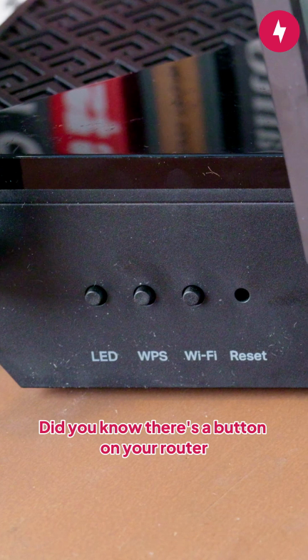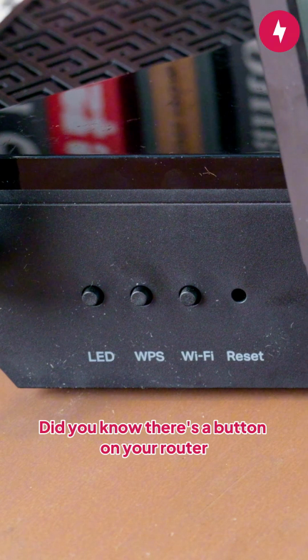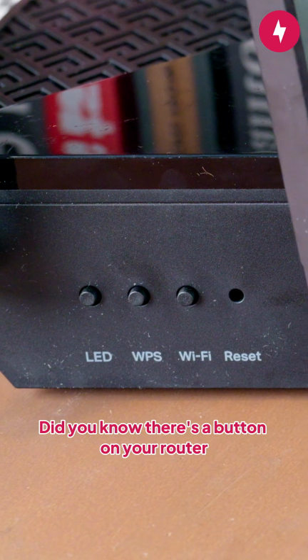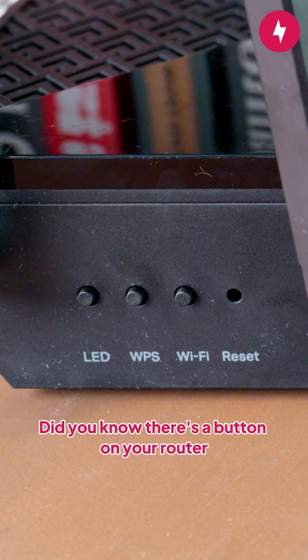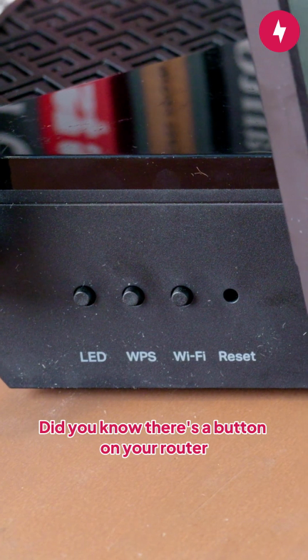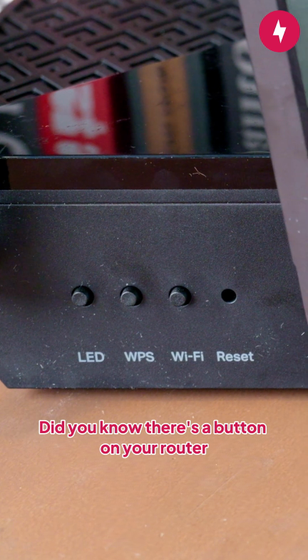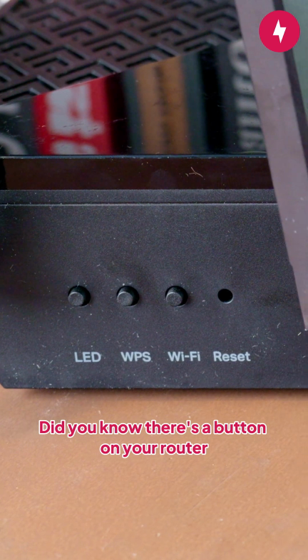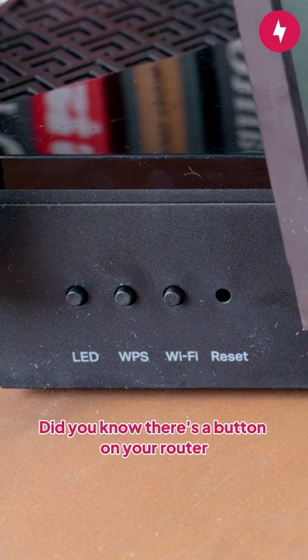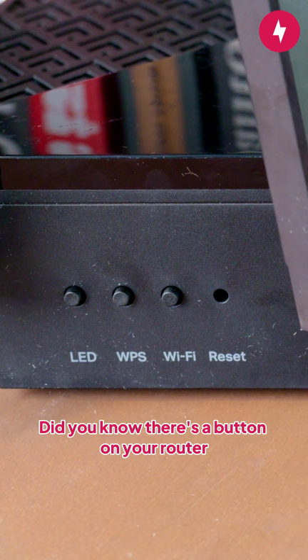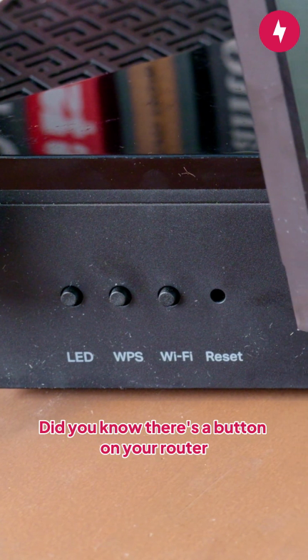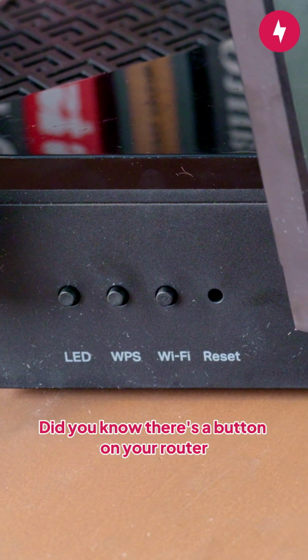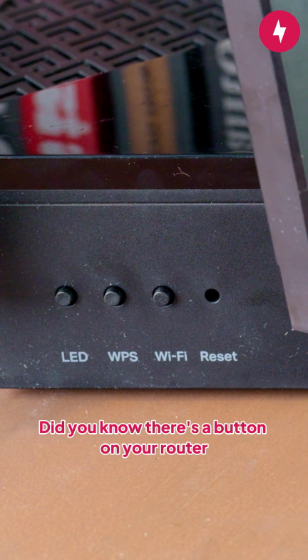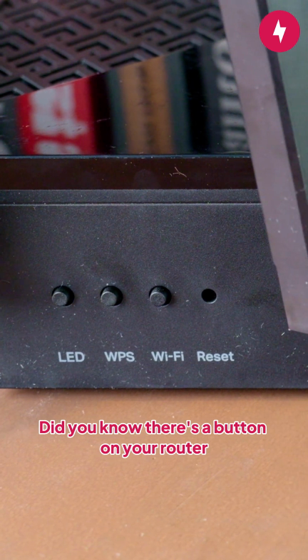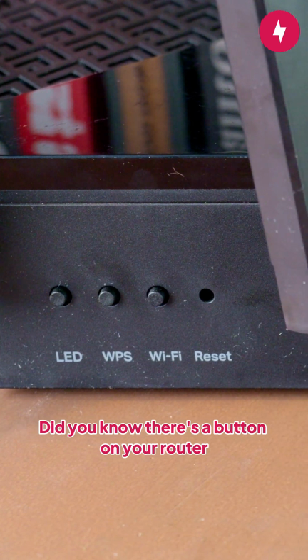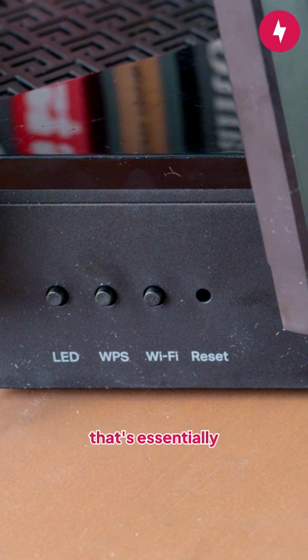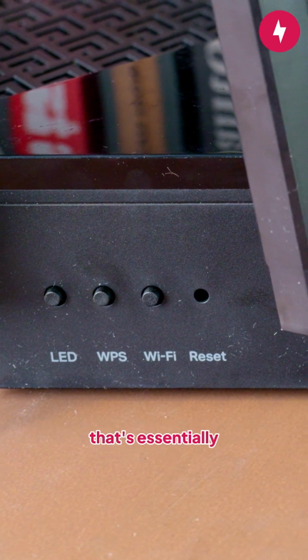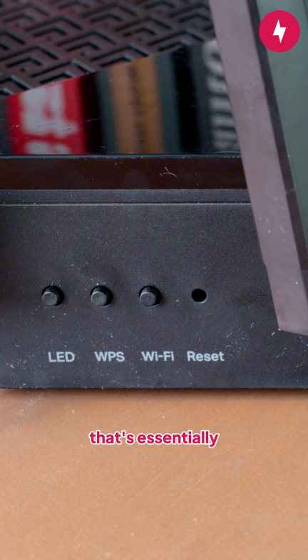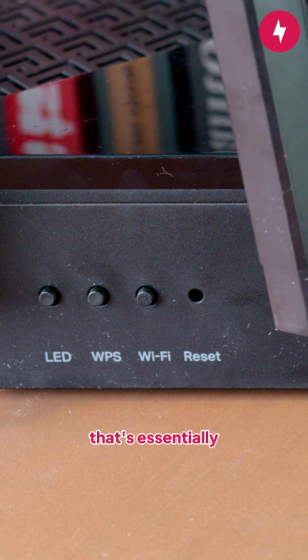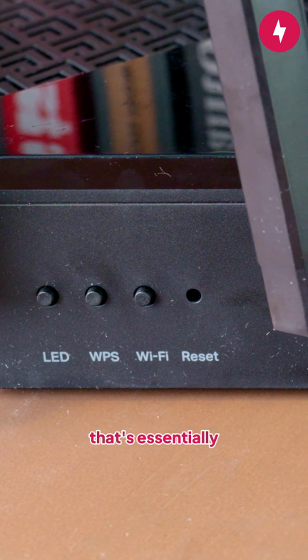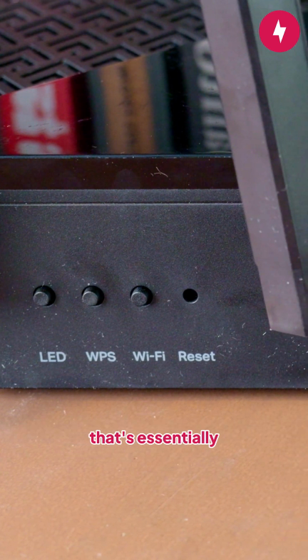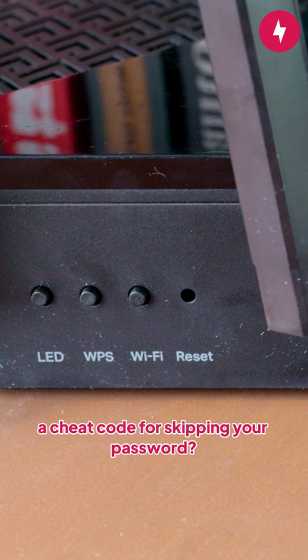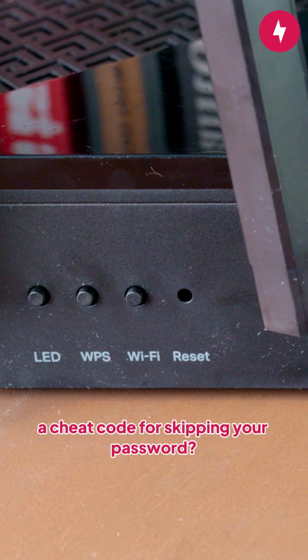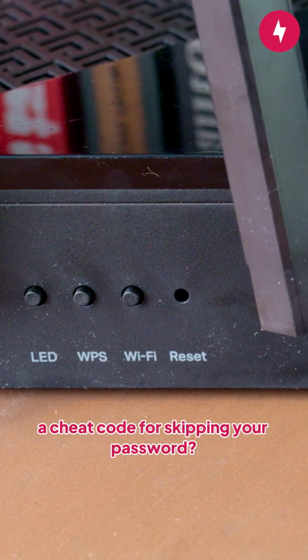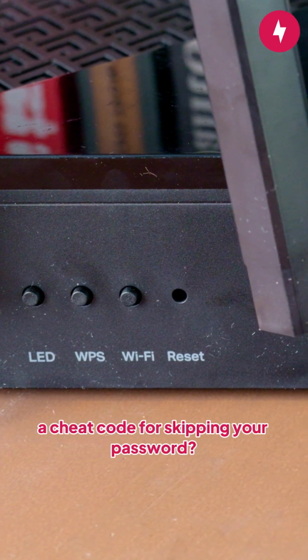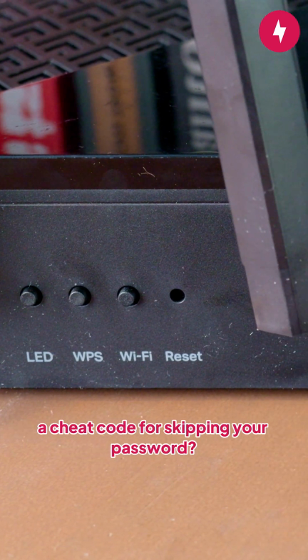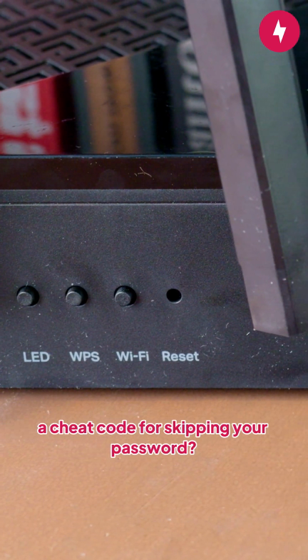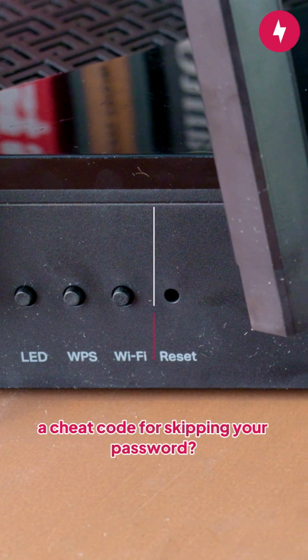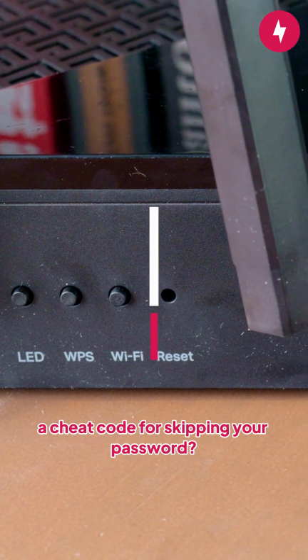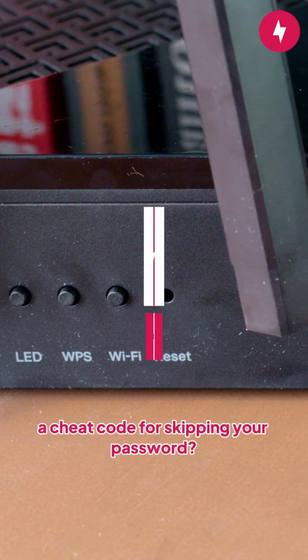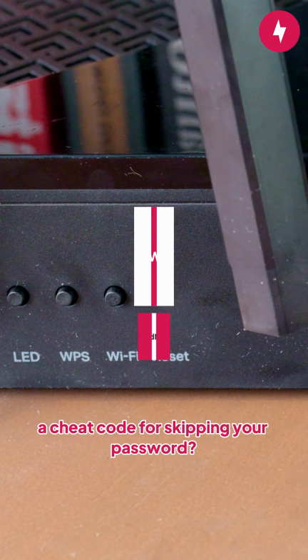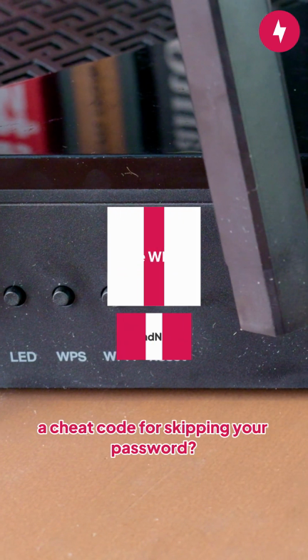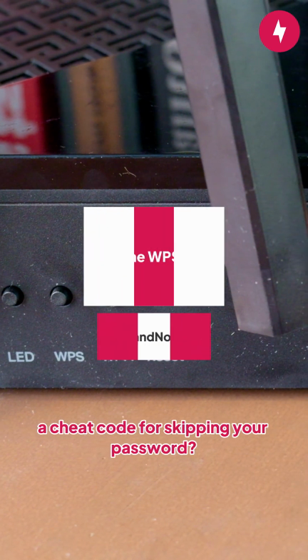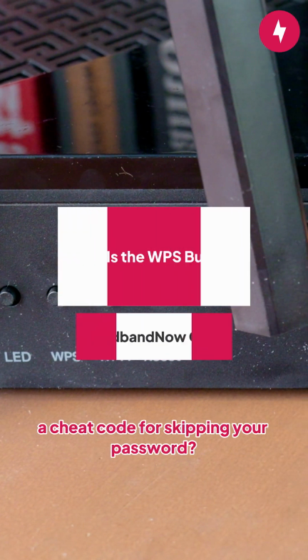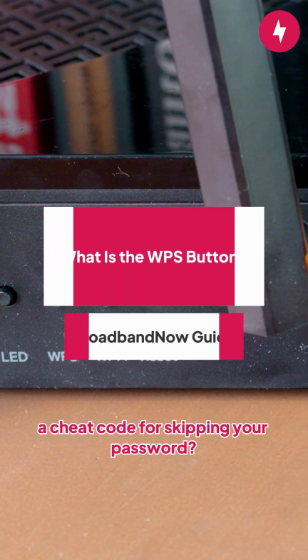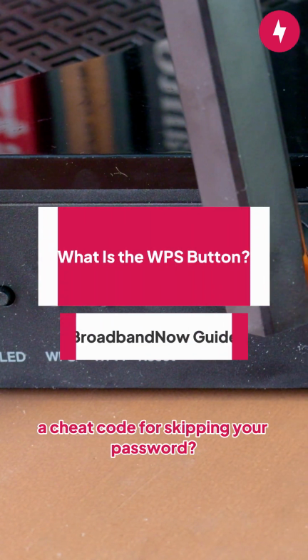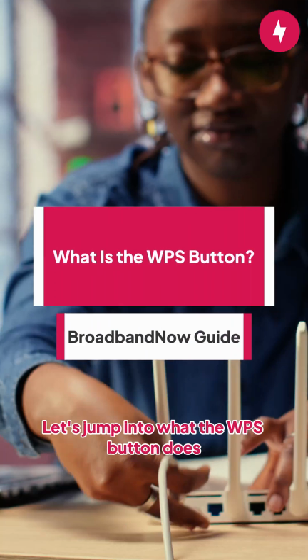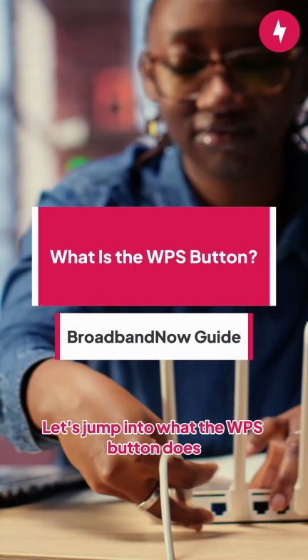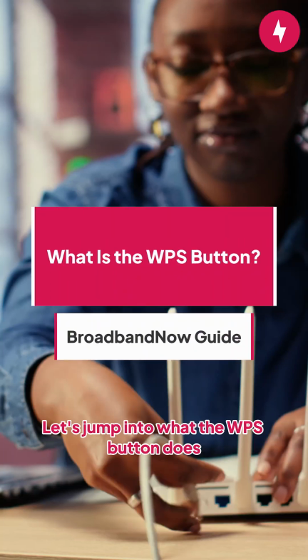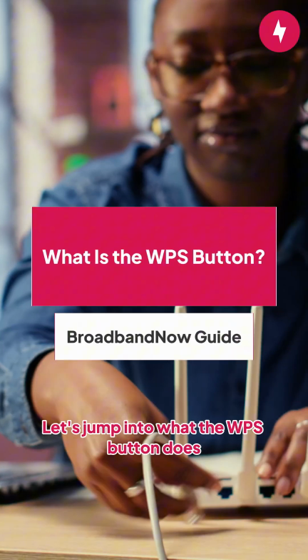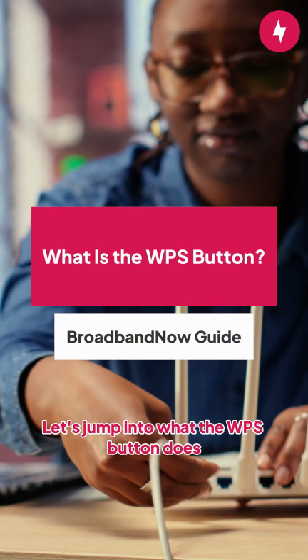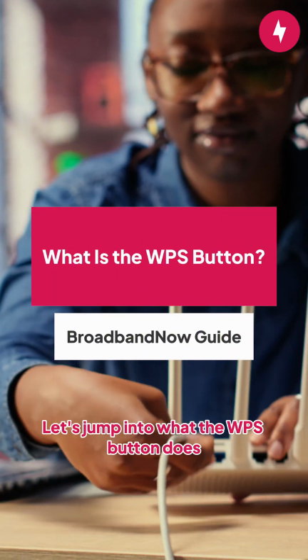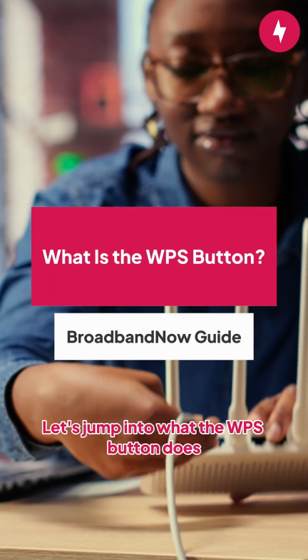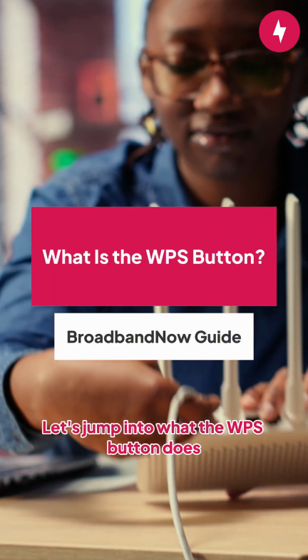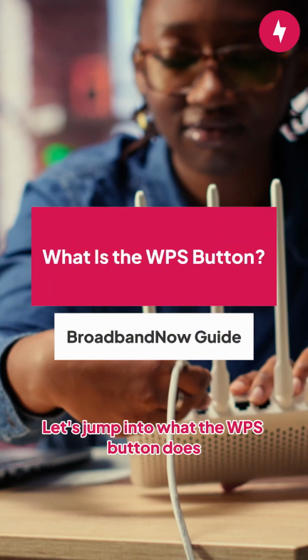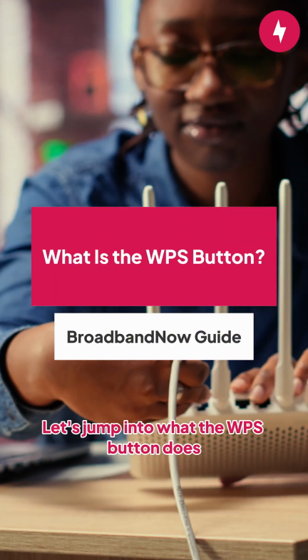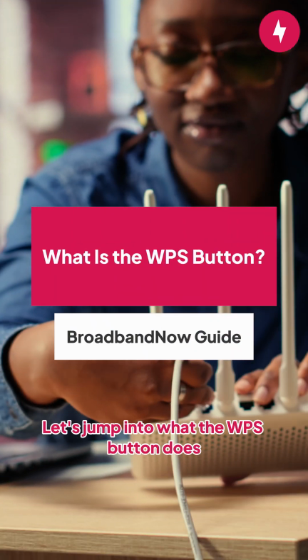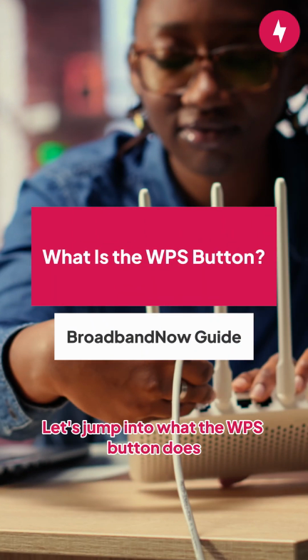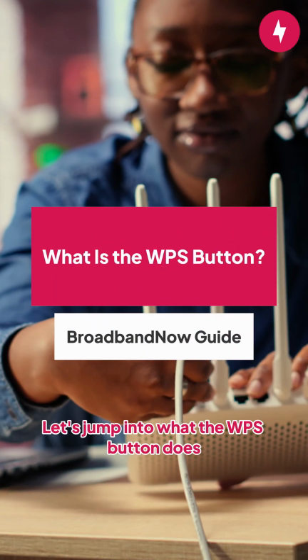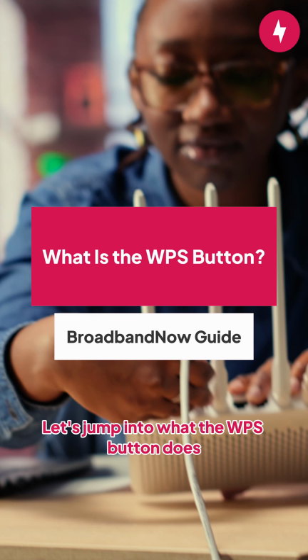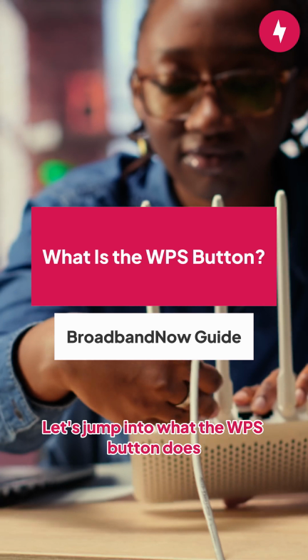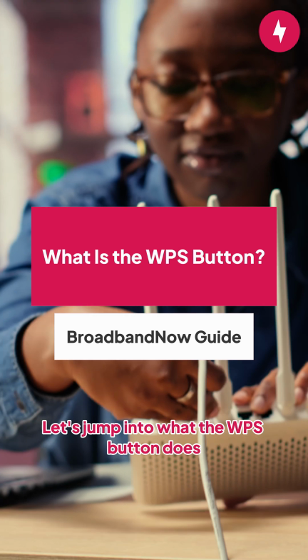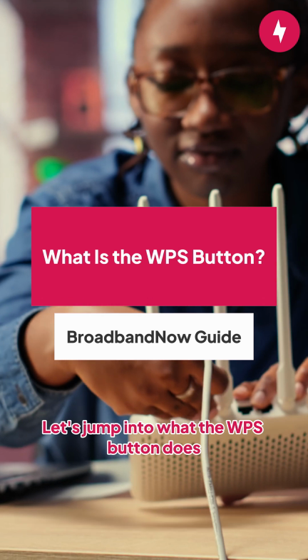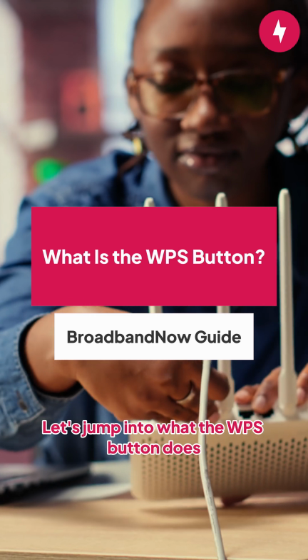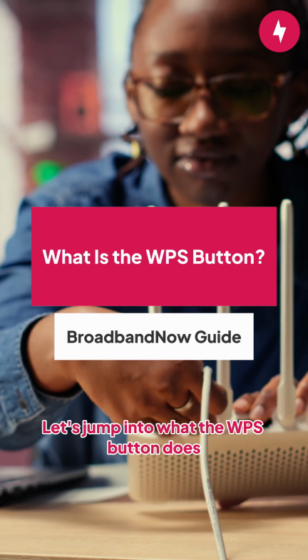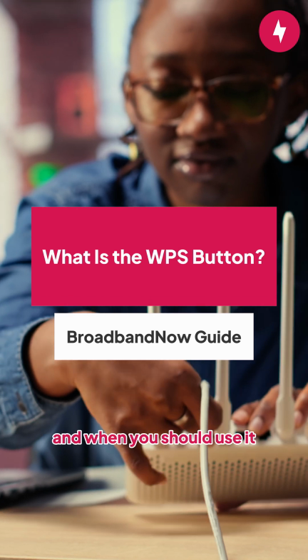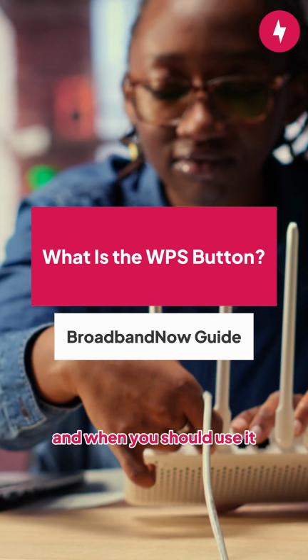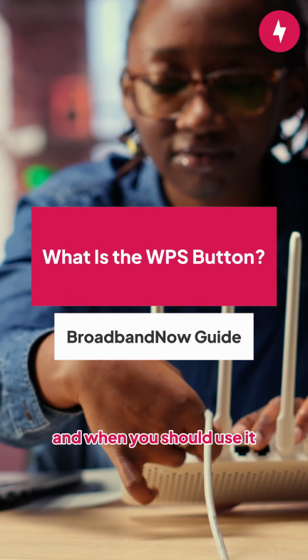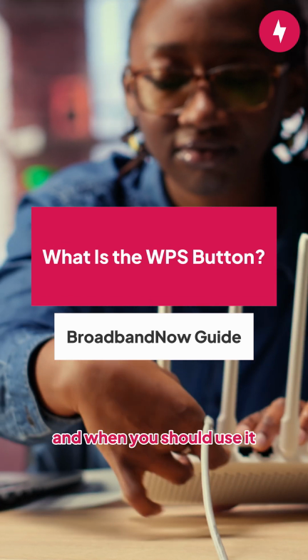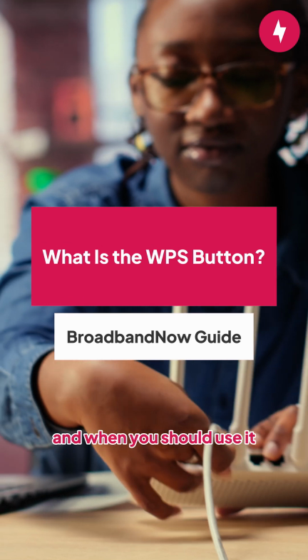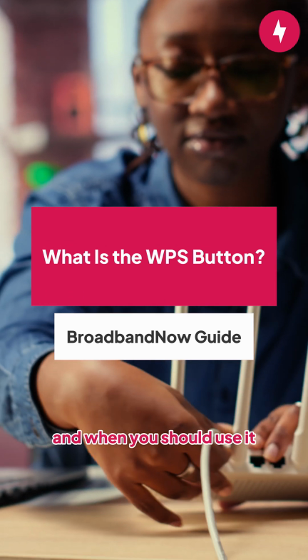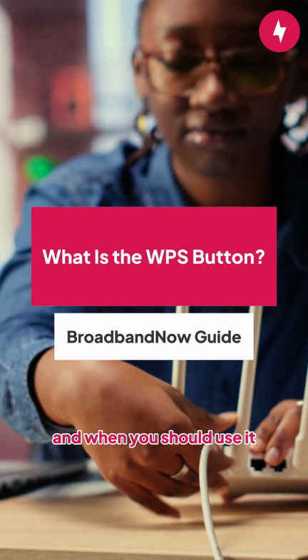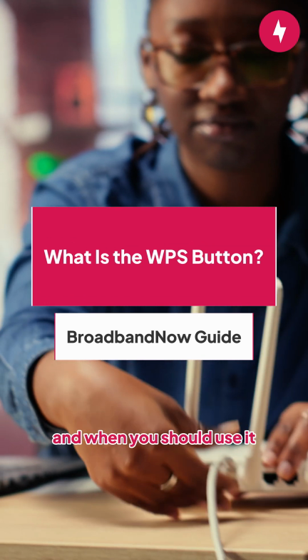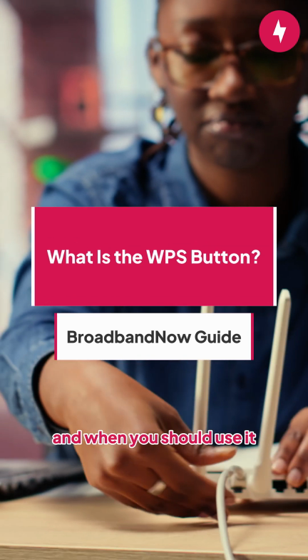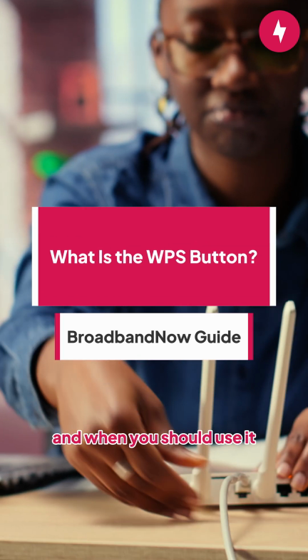Did you know there's a button on your router that's essentially a cheat code for skipping your password? Let's jump into what the WPS button does and when you should use it.